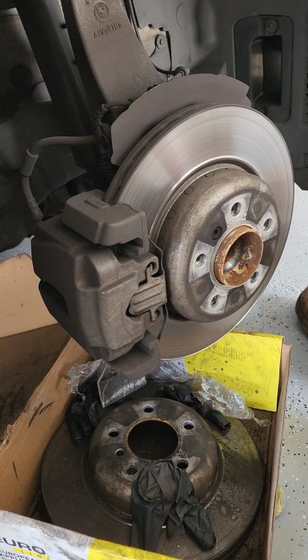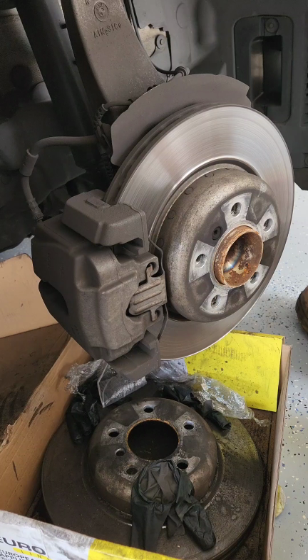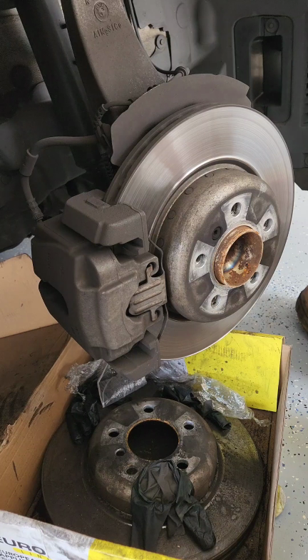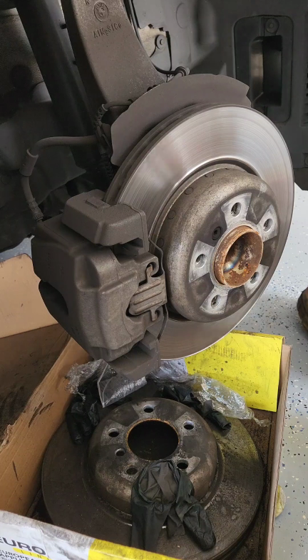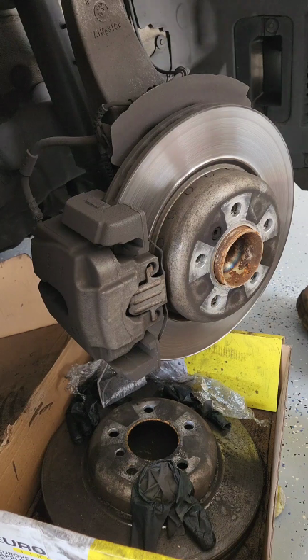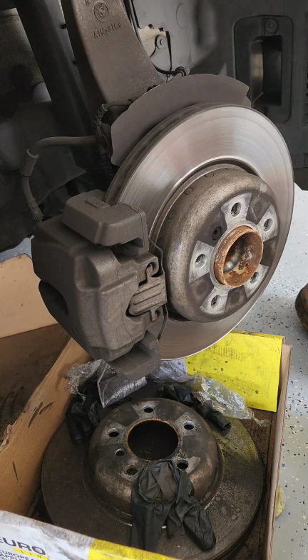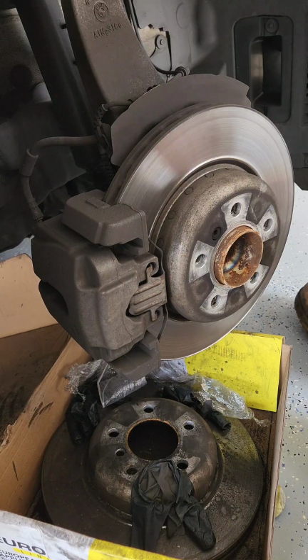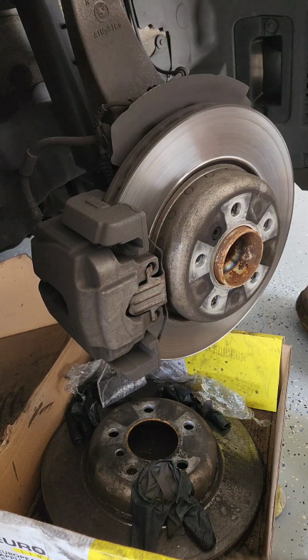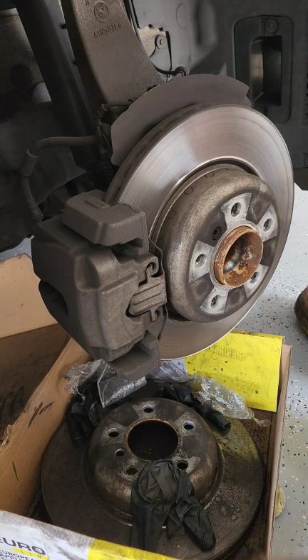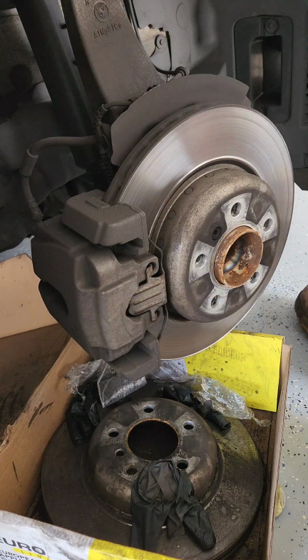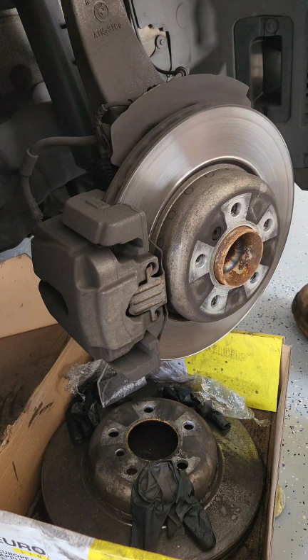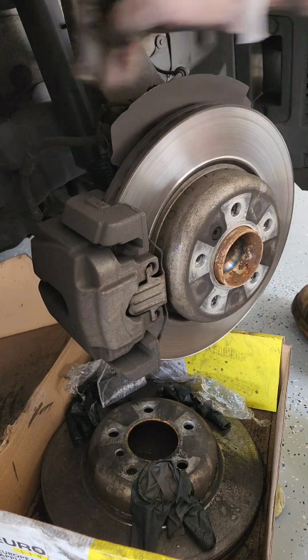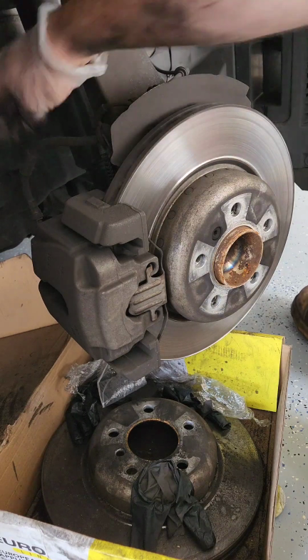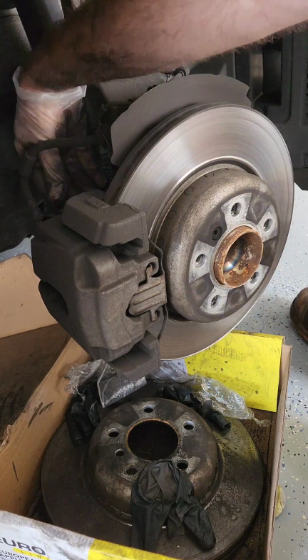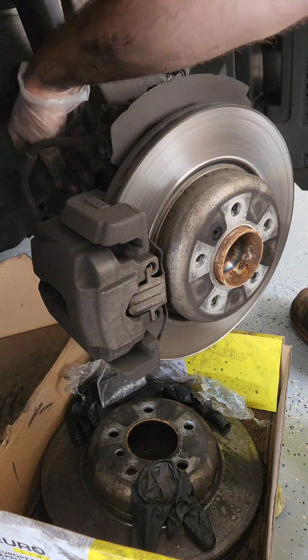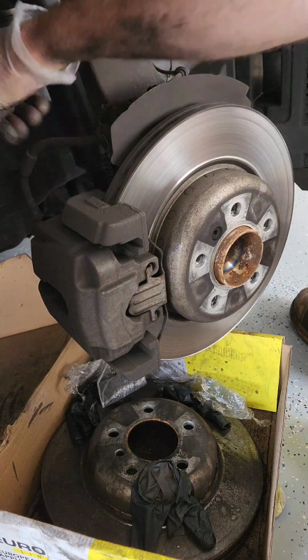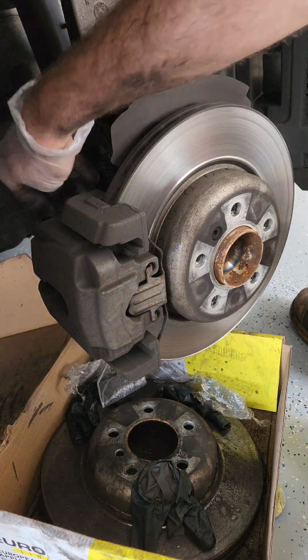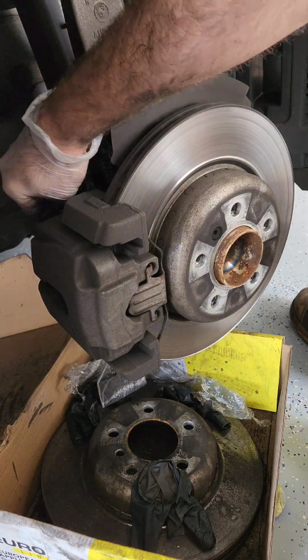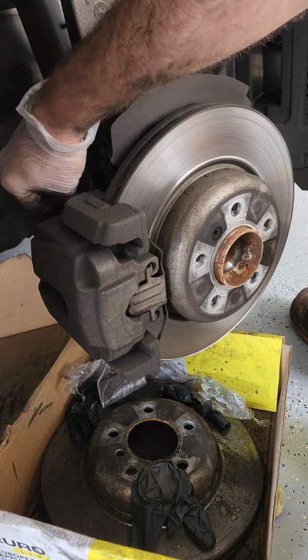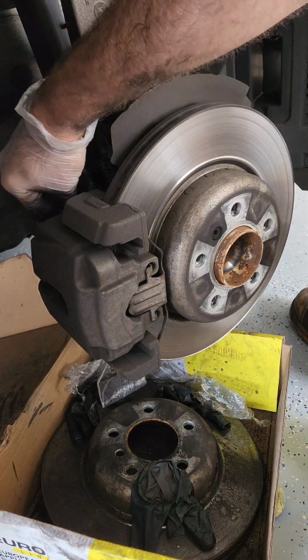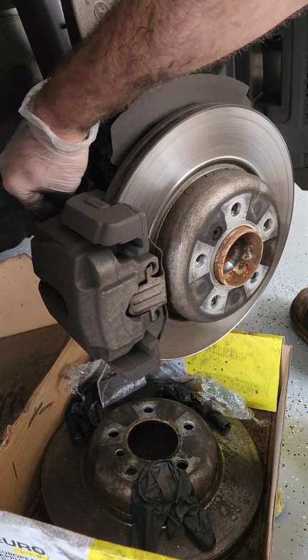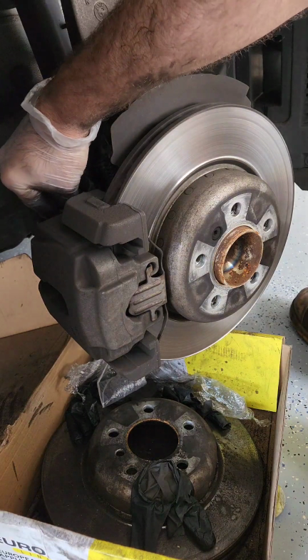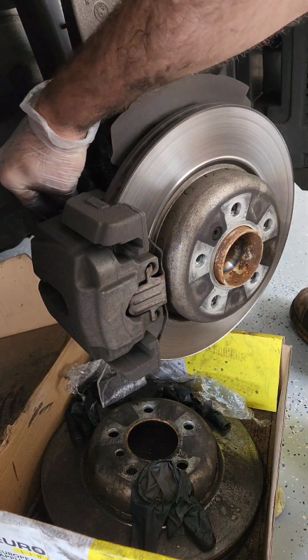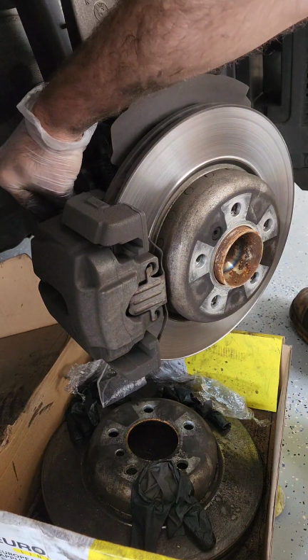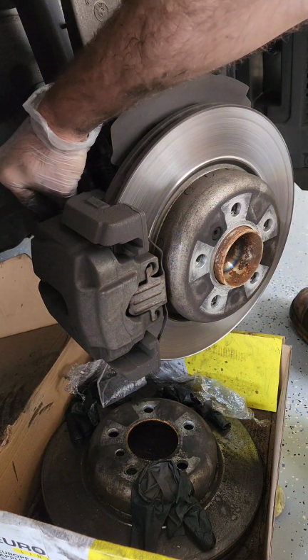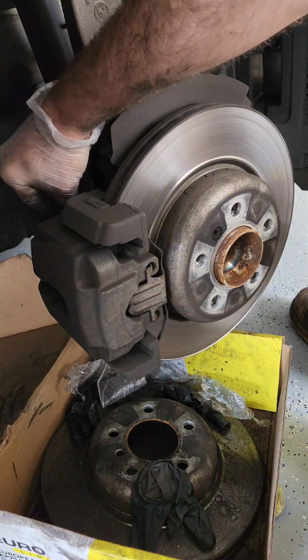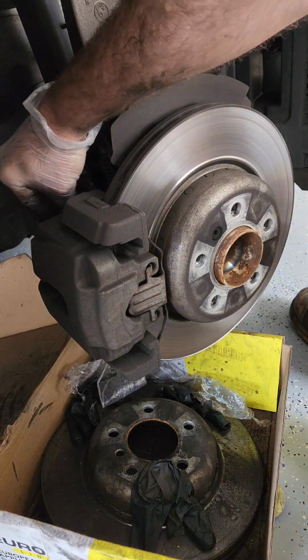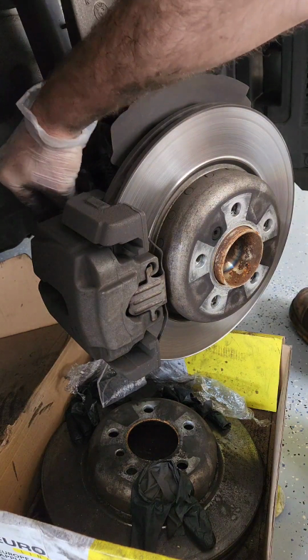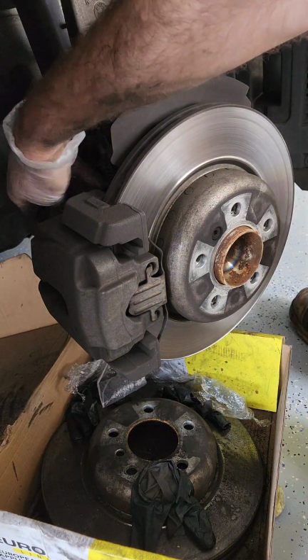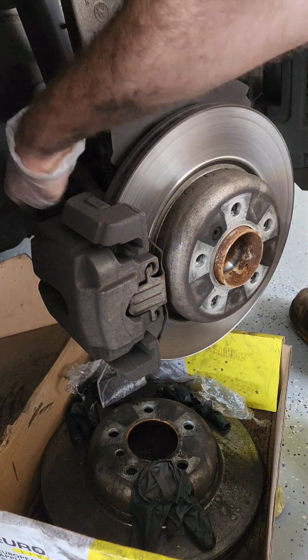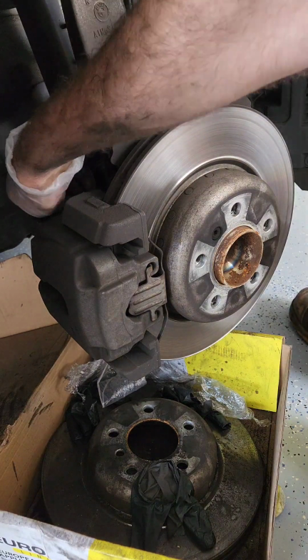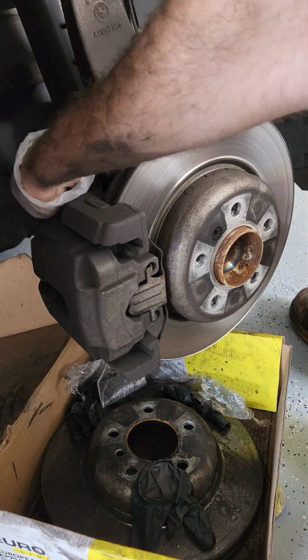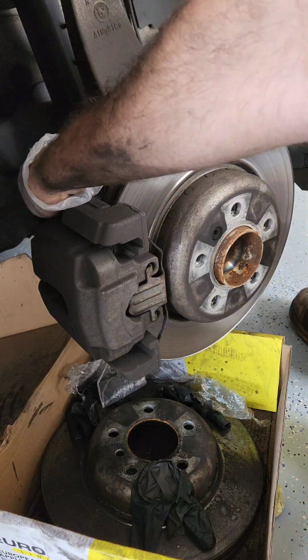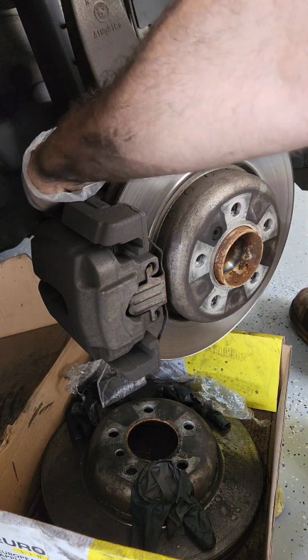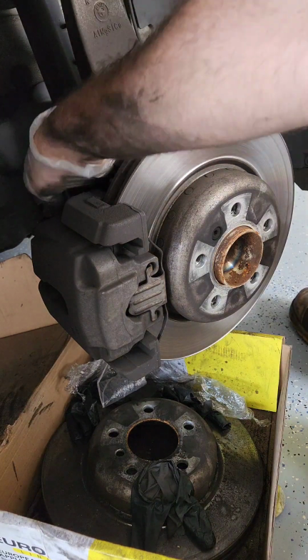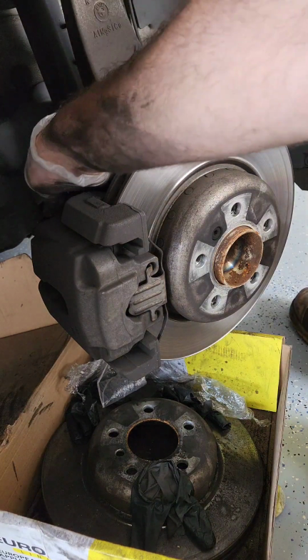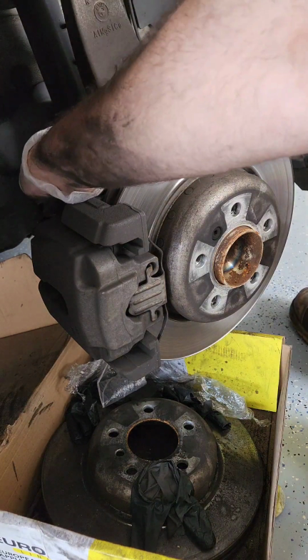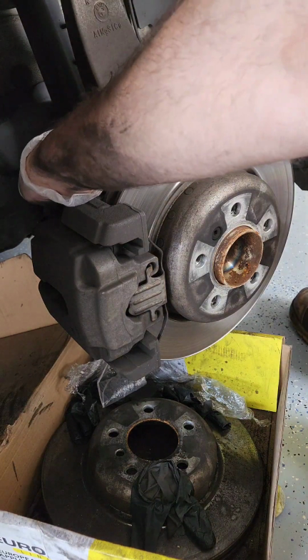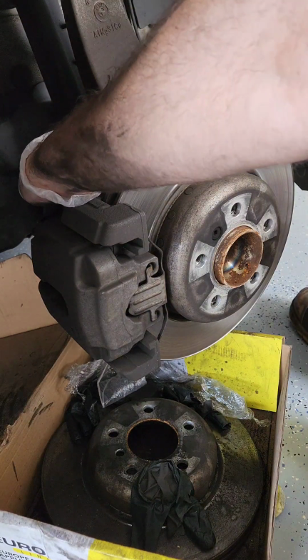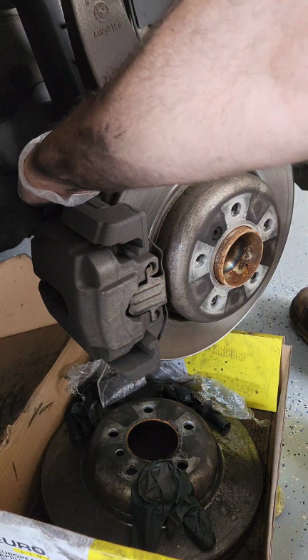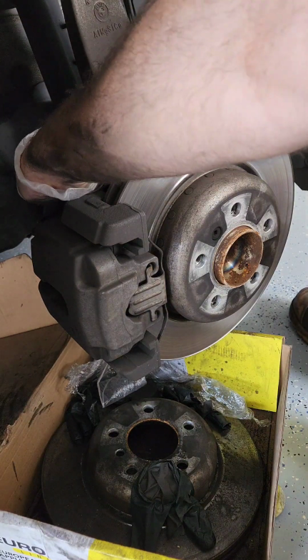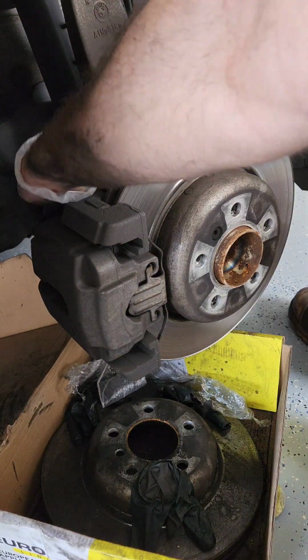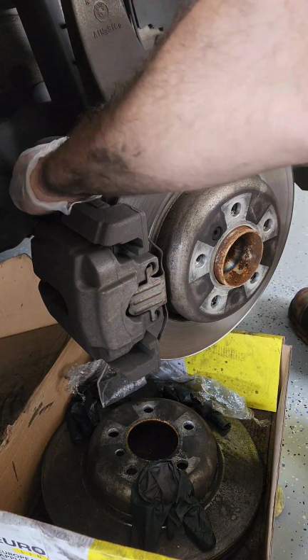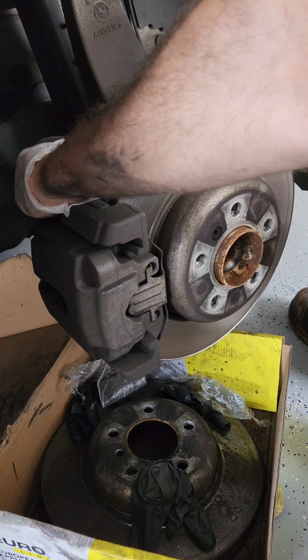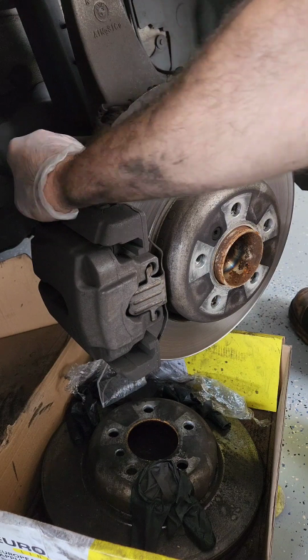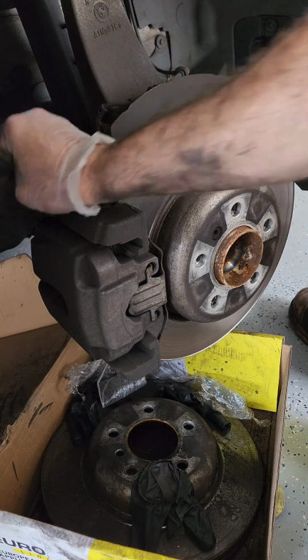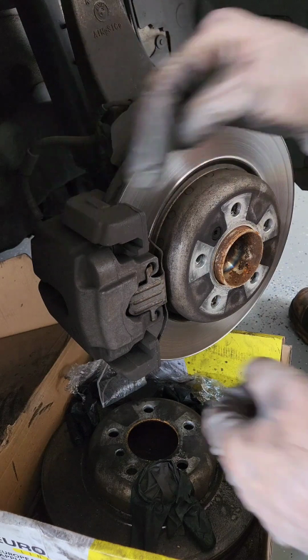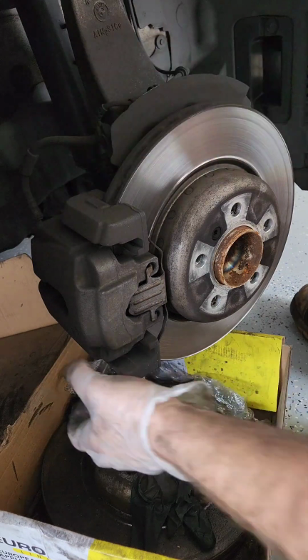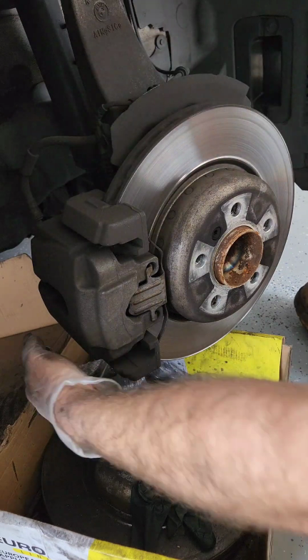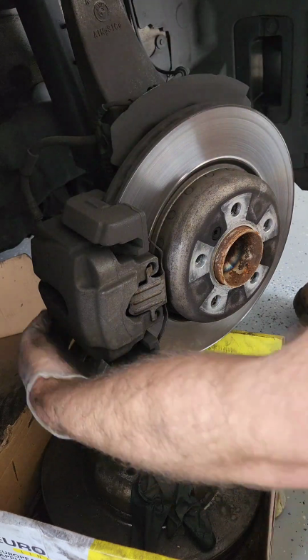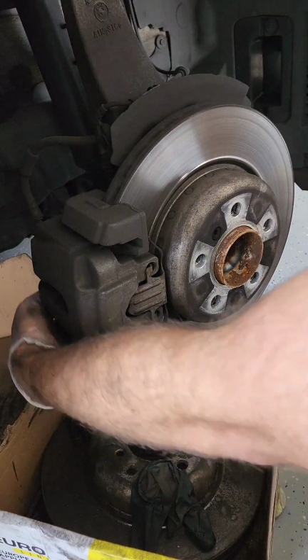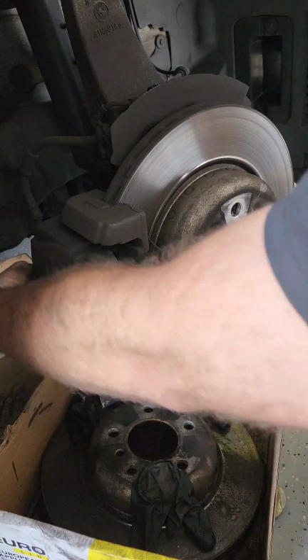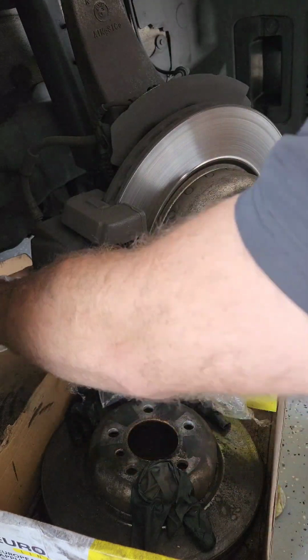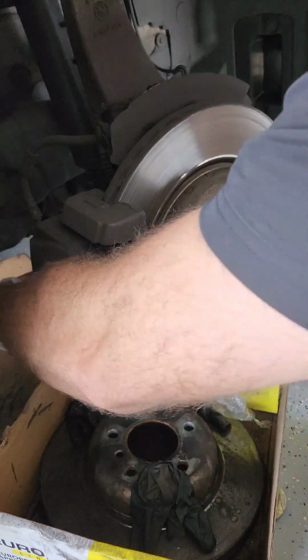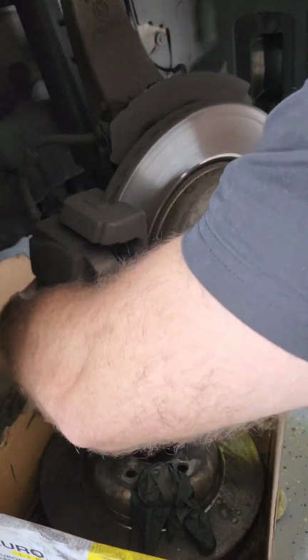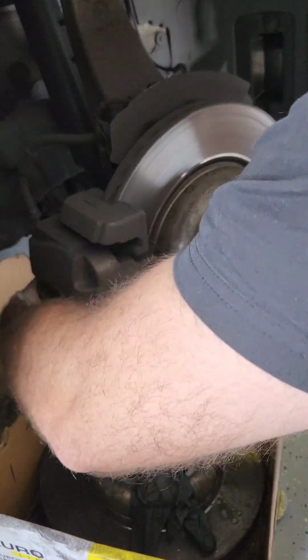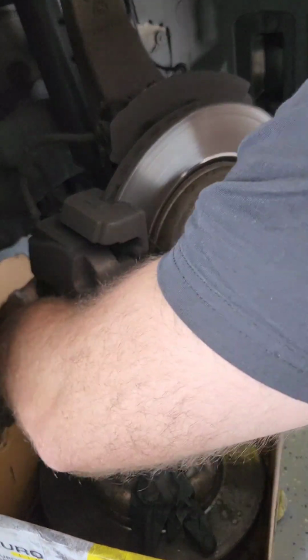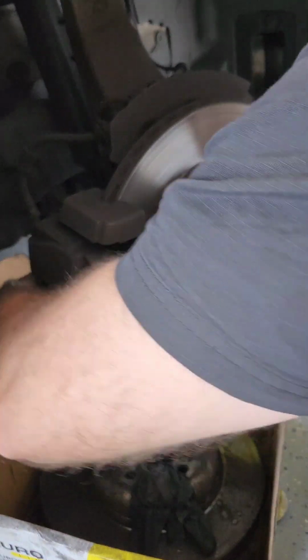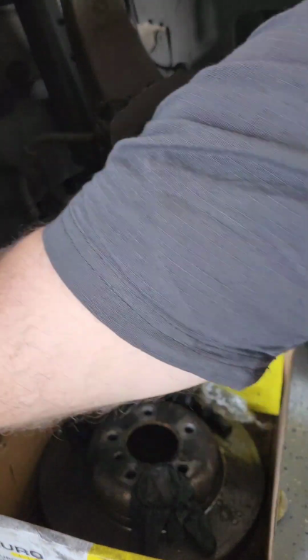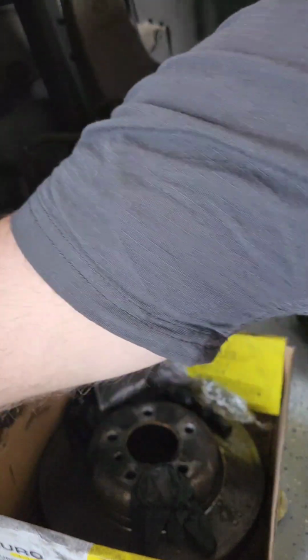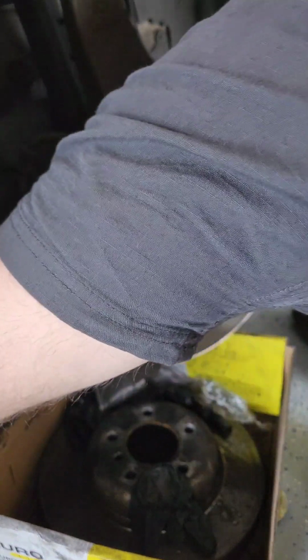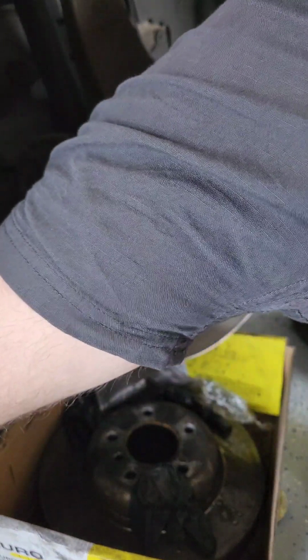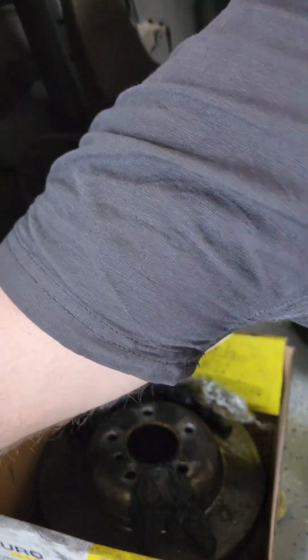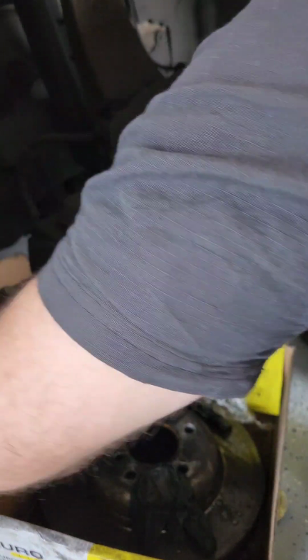In this video we're going to be changing the front brake pads and rotors on a 2013 BMW 523i 5 series.